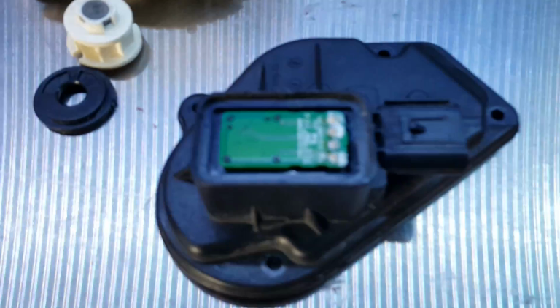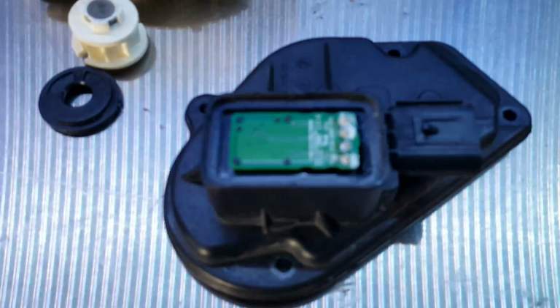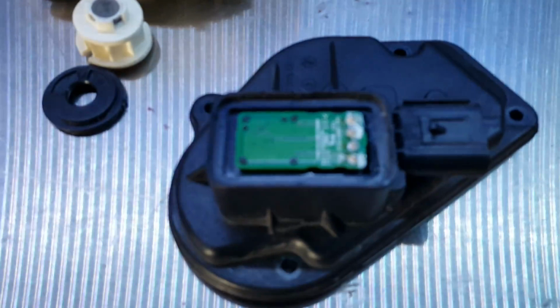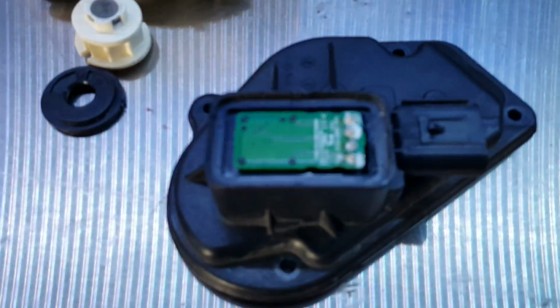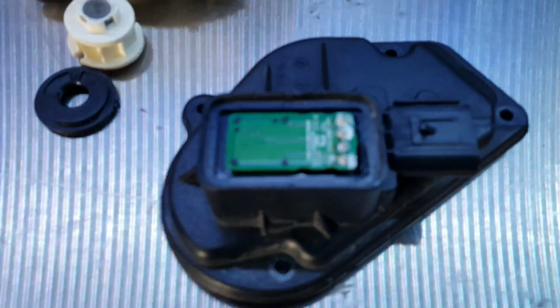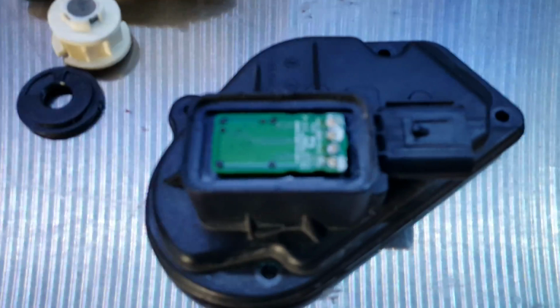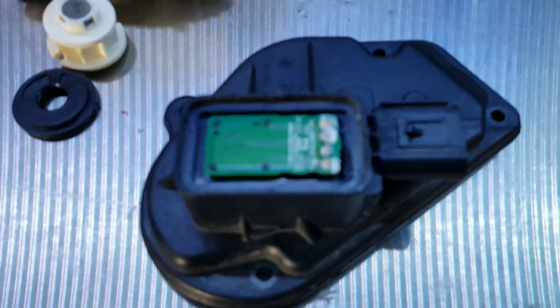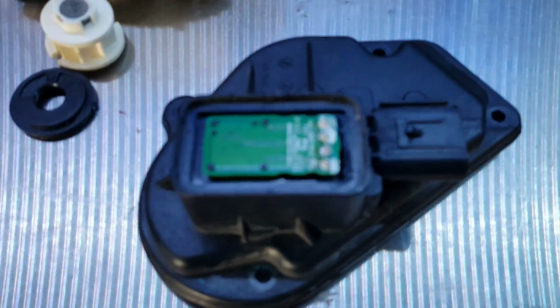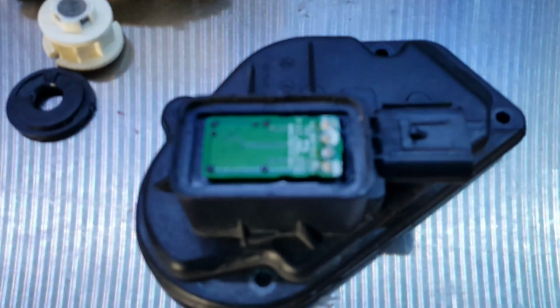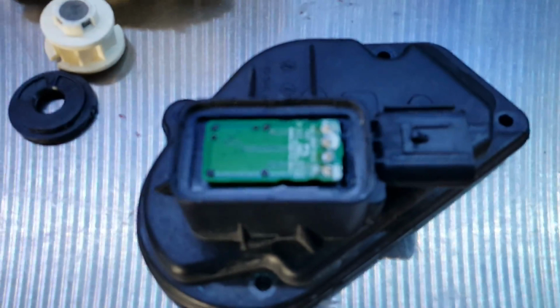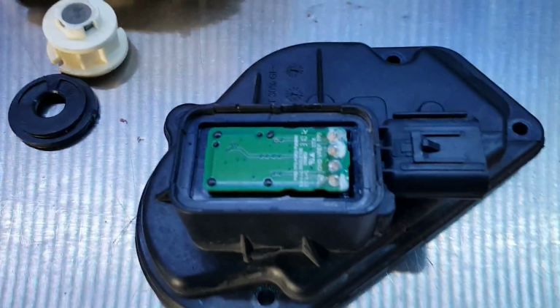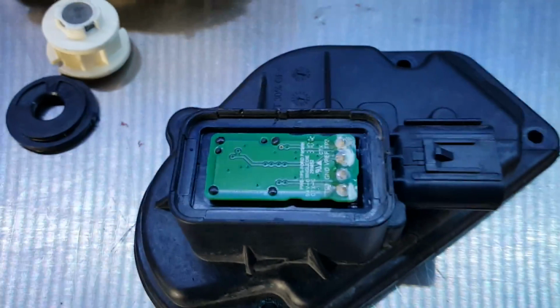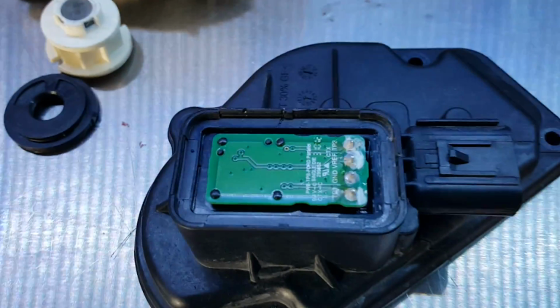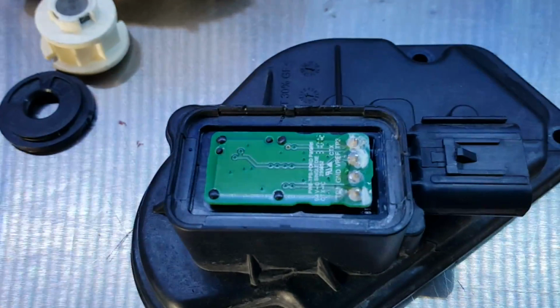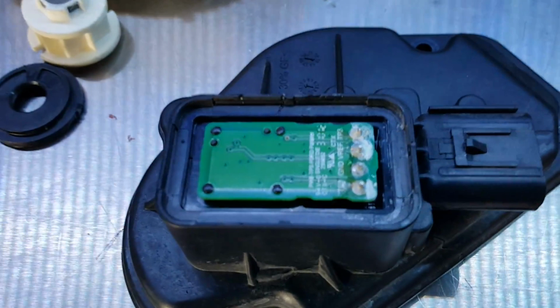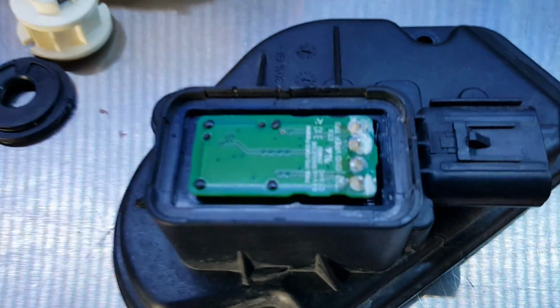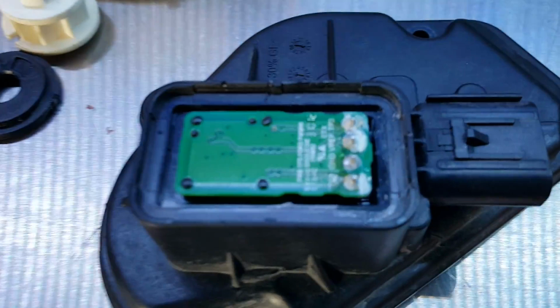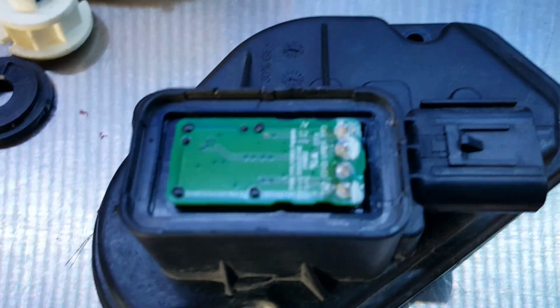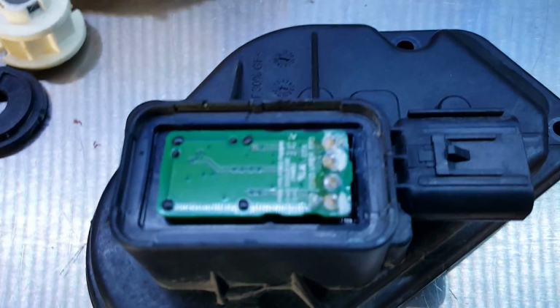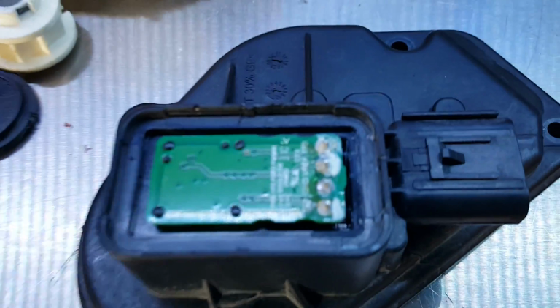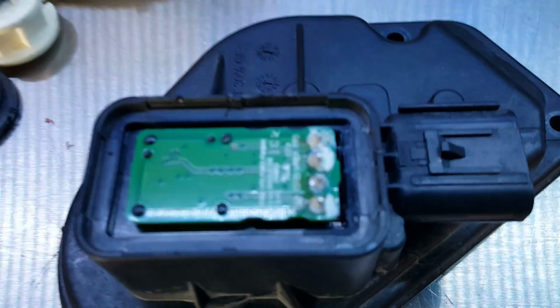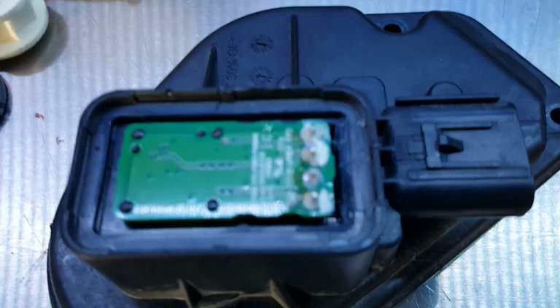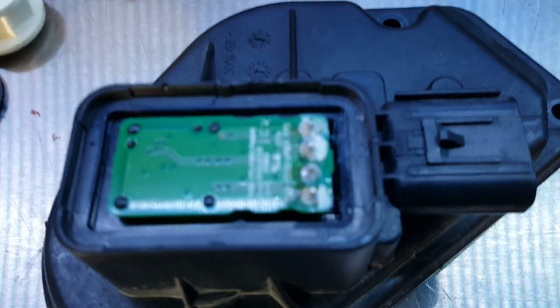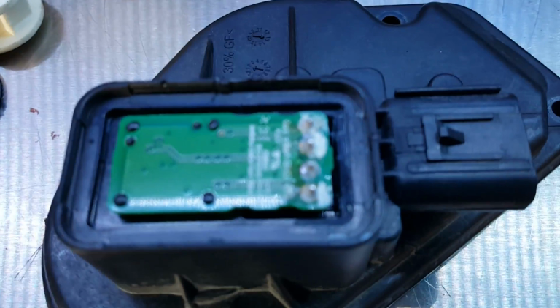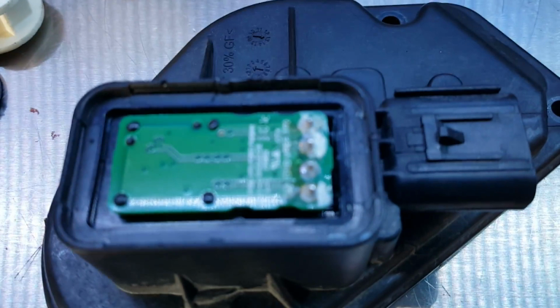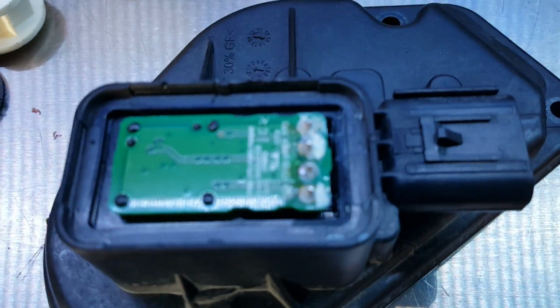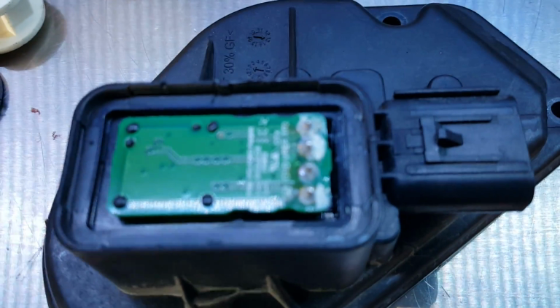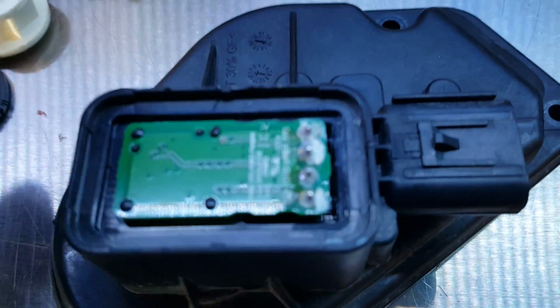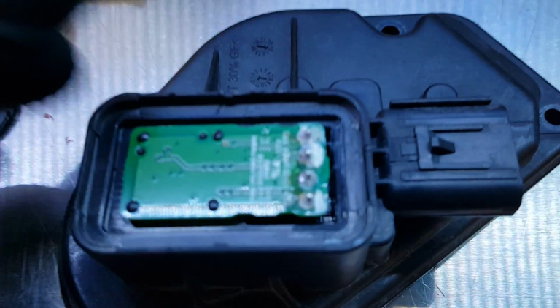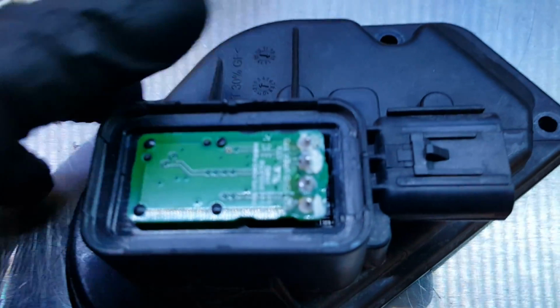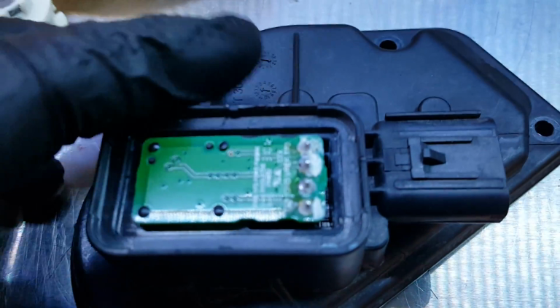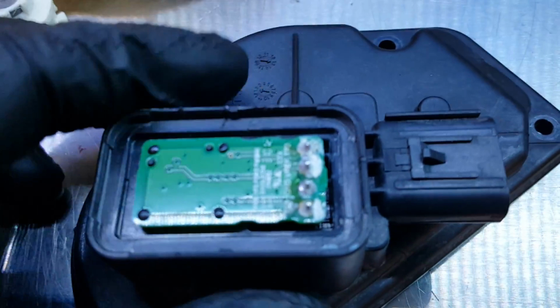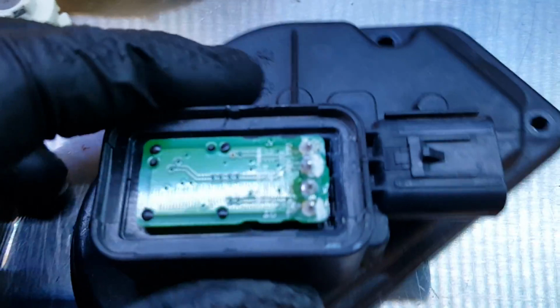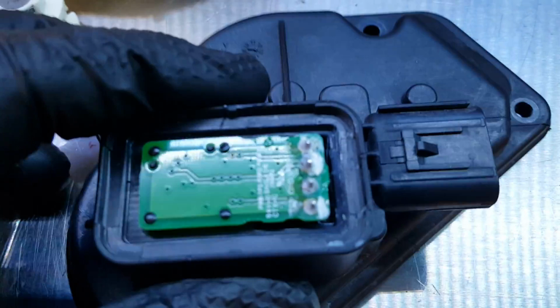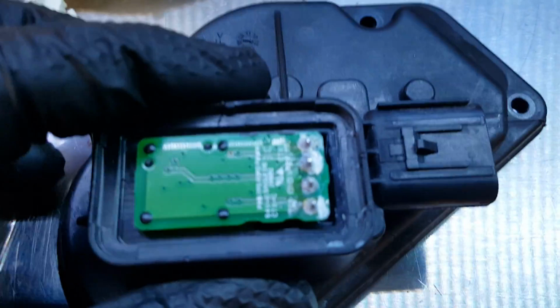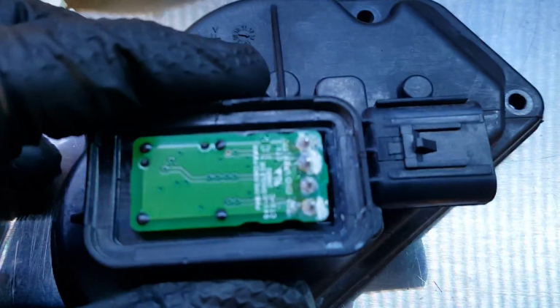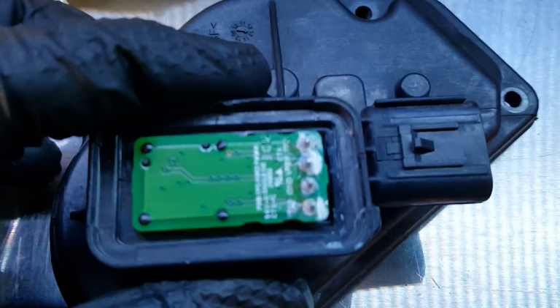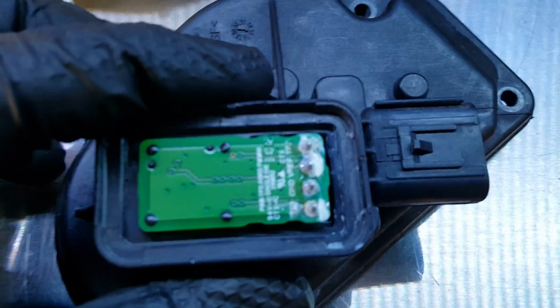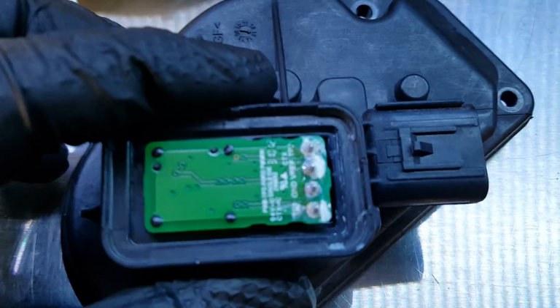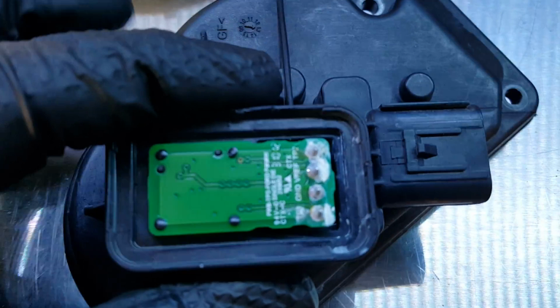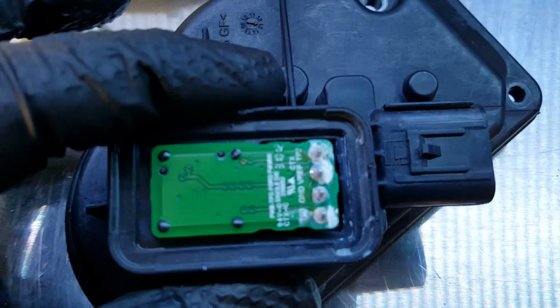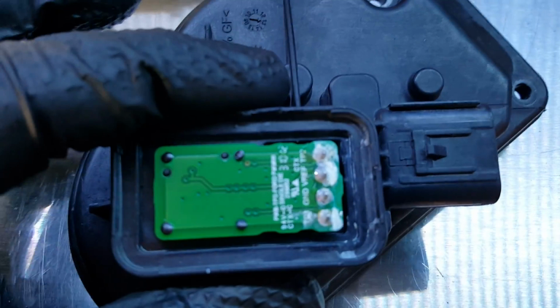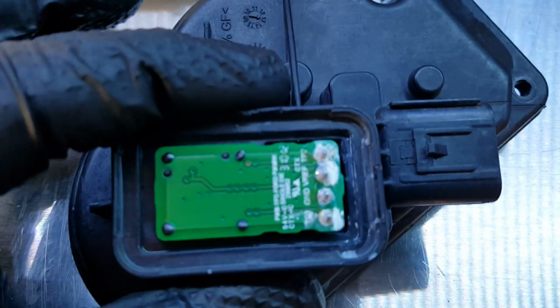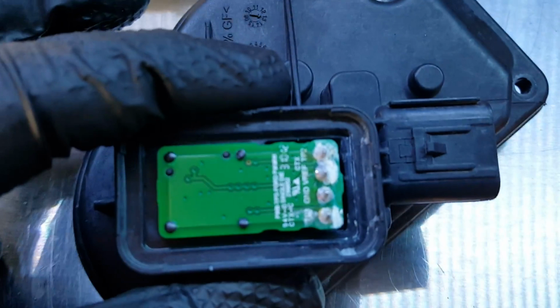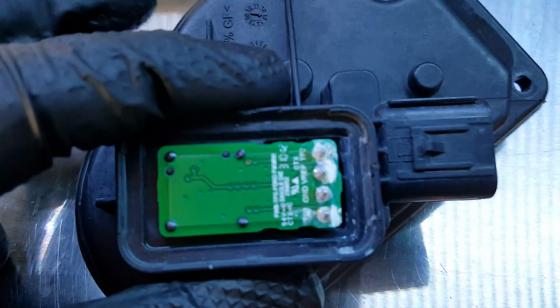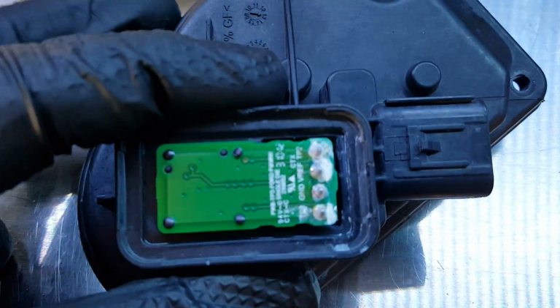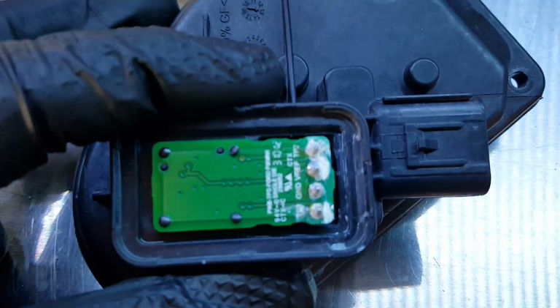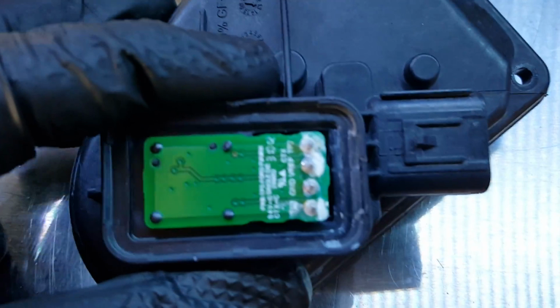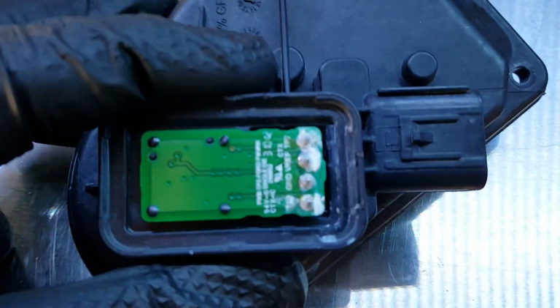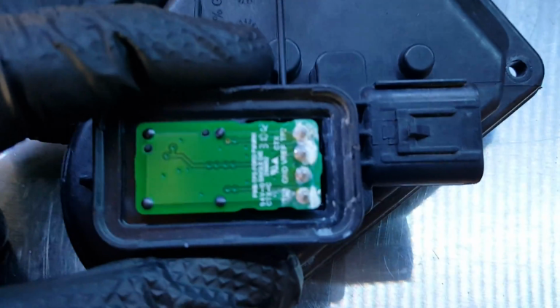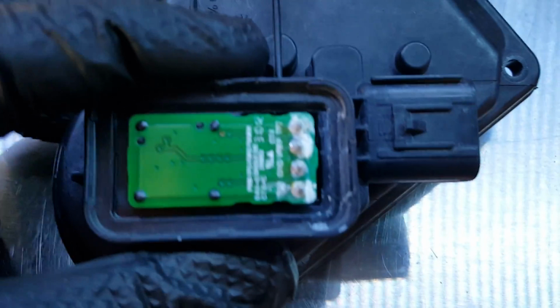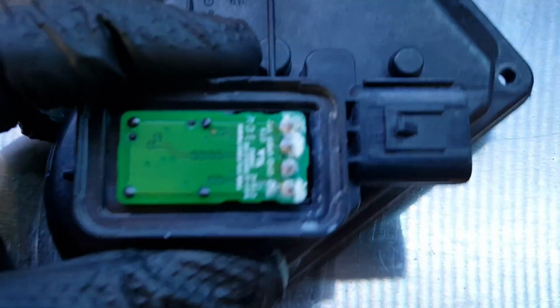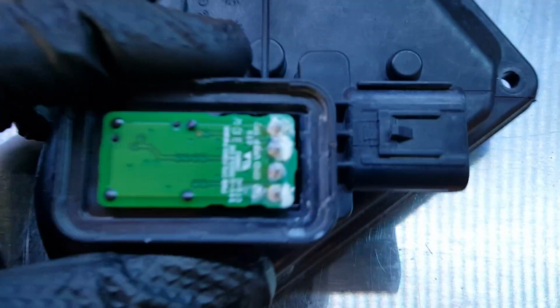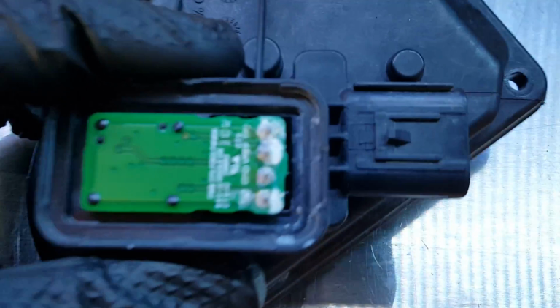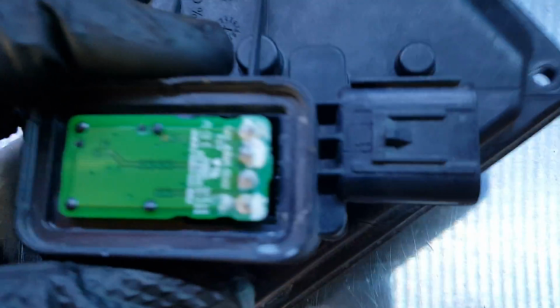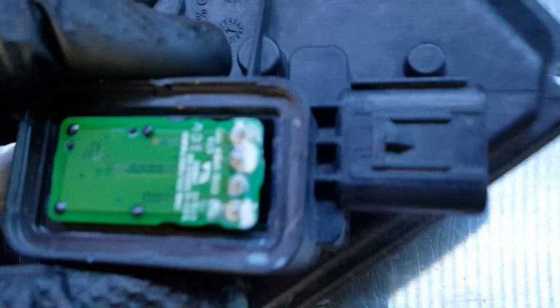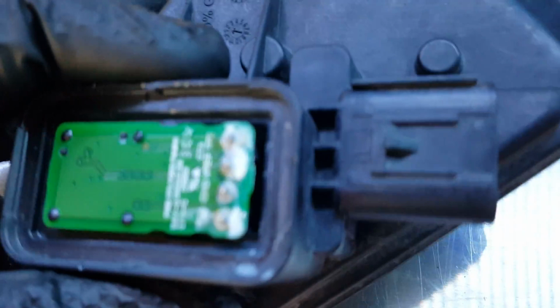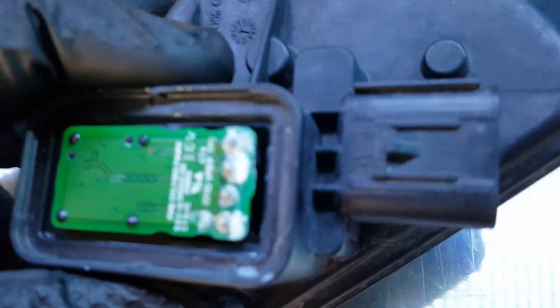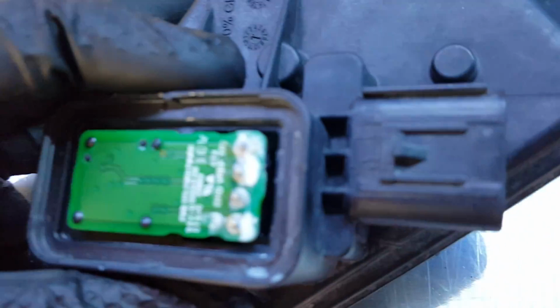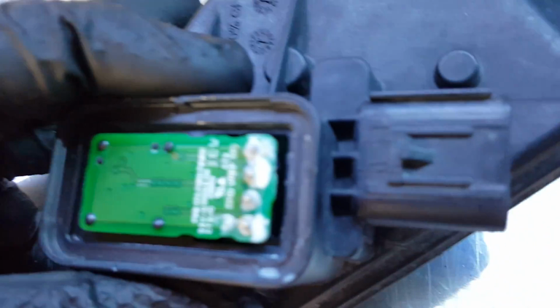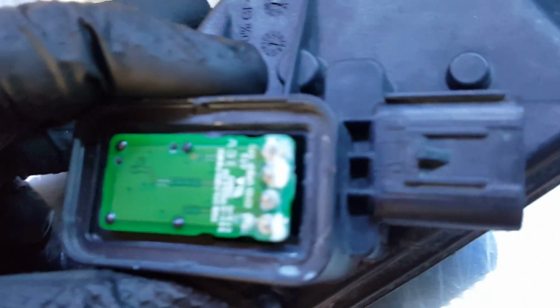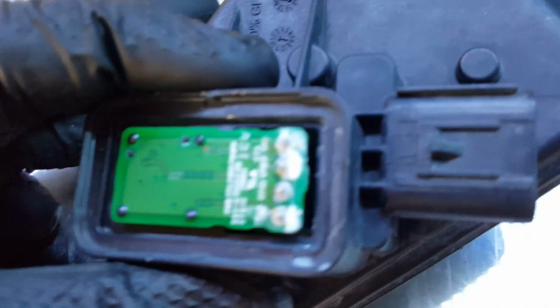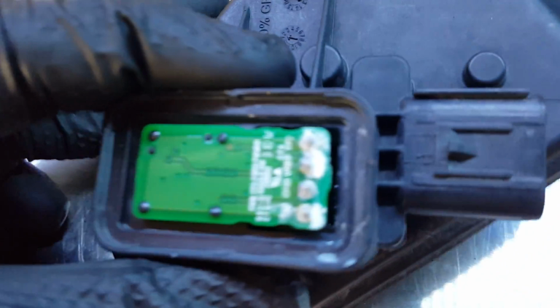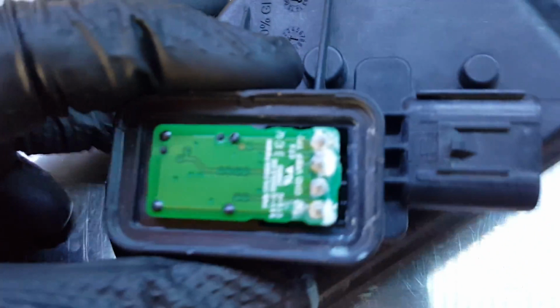You can see there is remnants of water and corrosion on these connections.